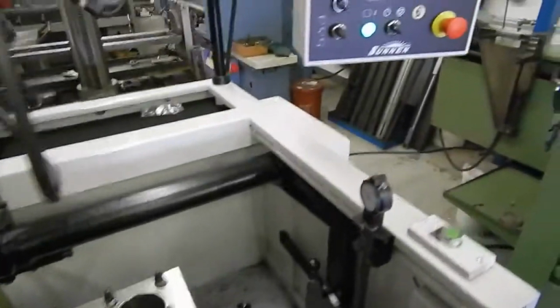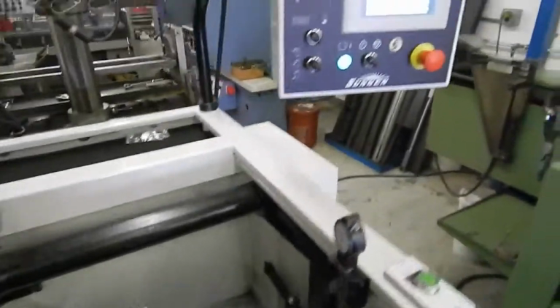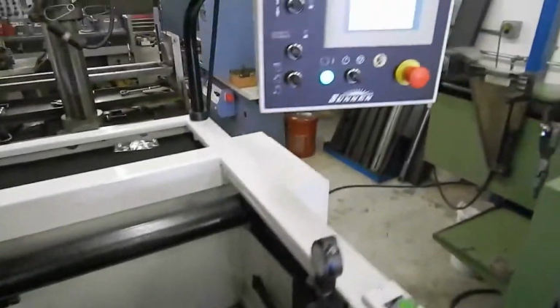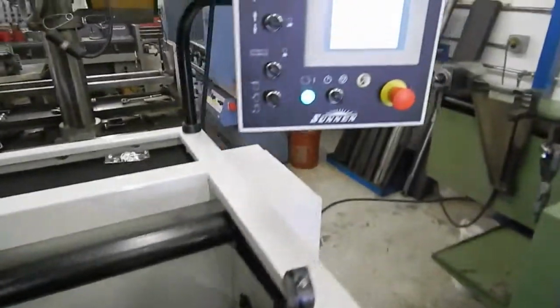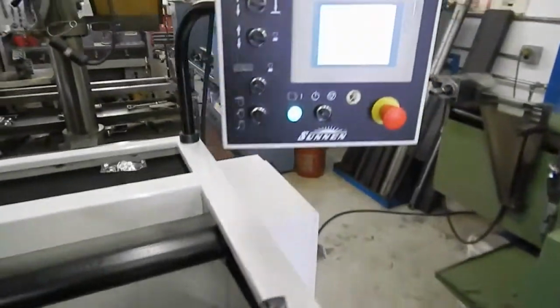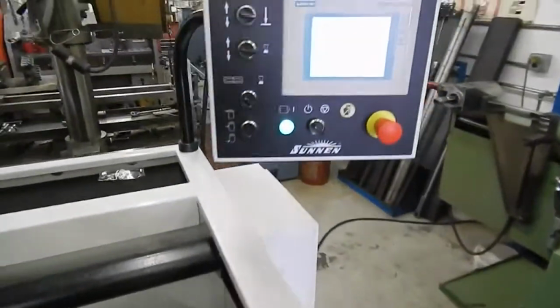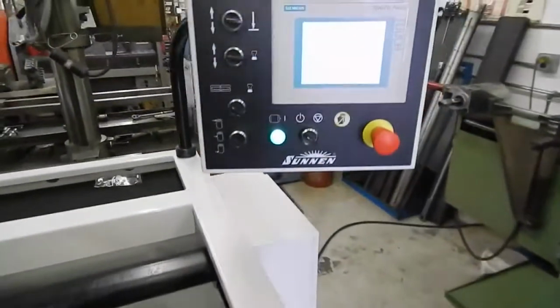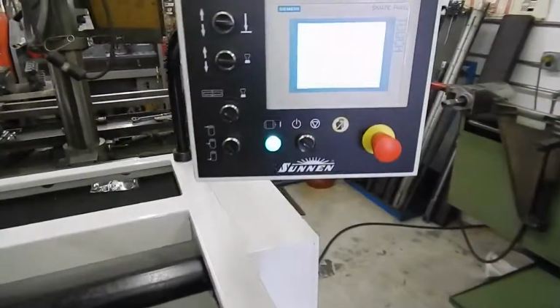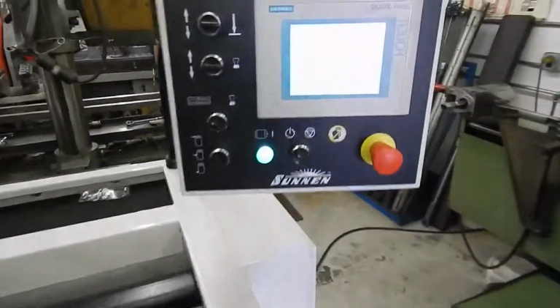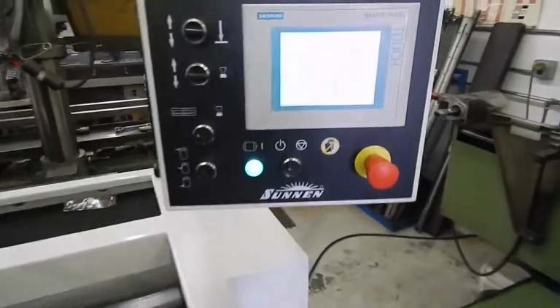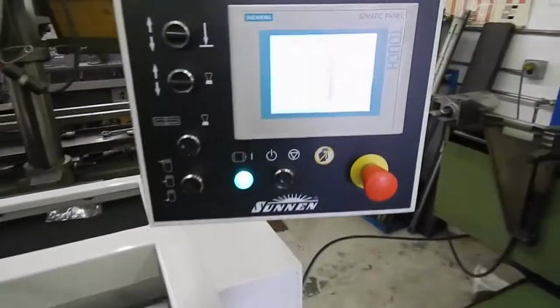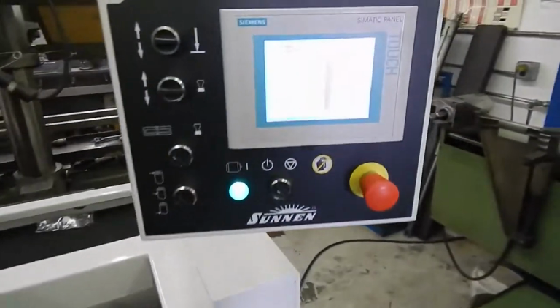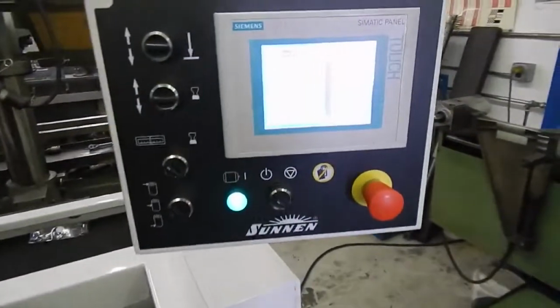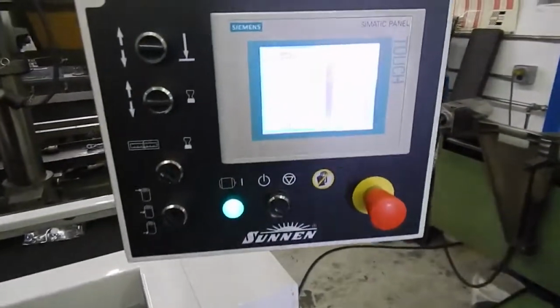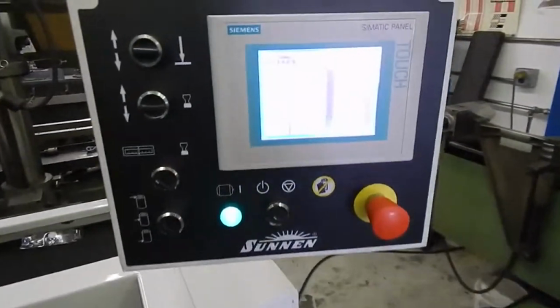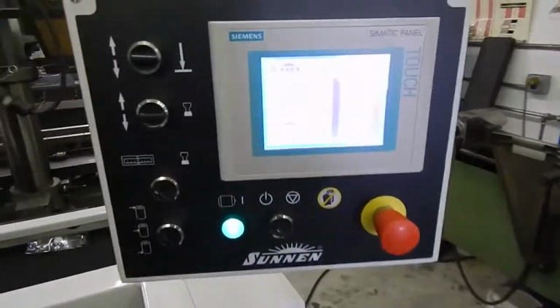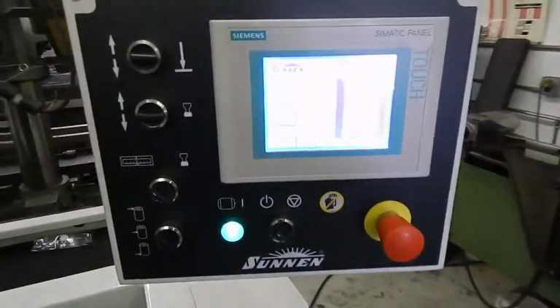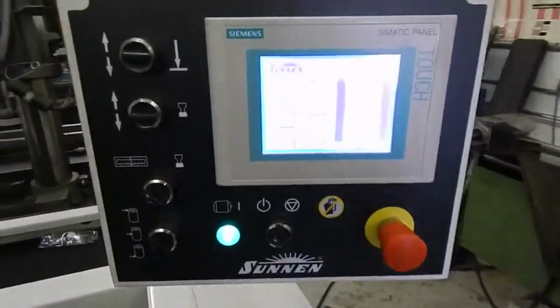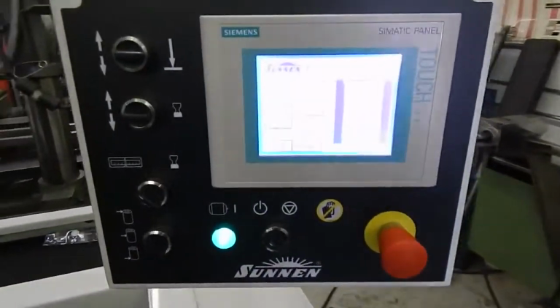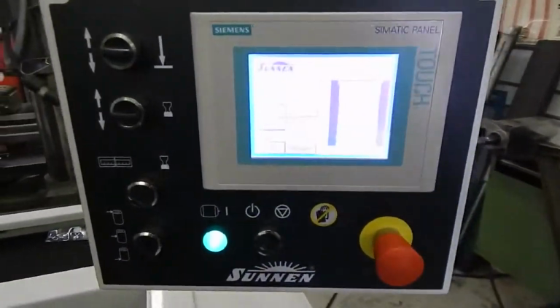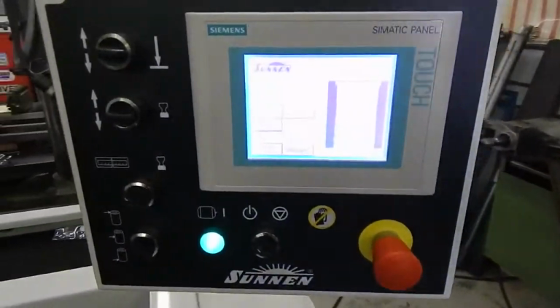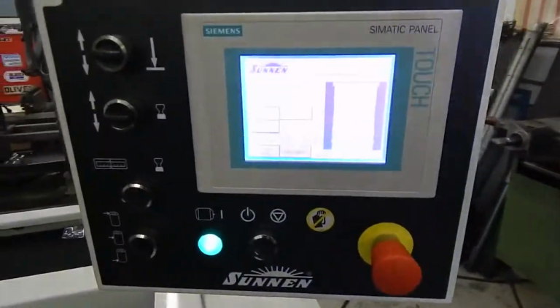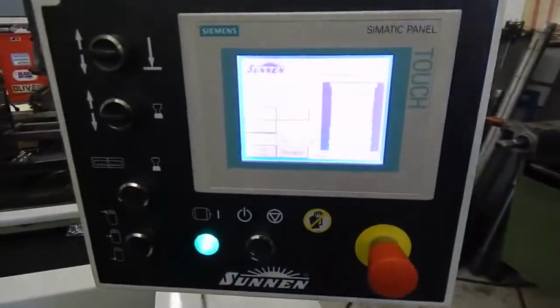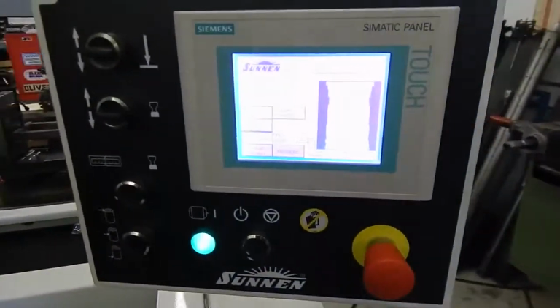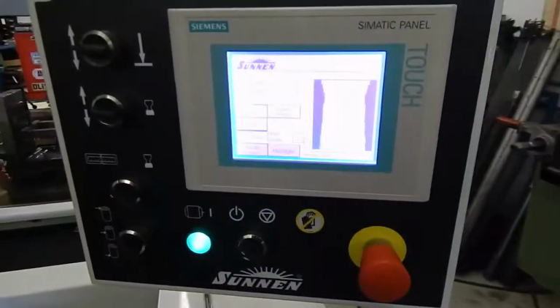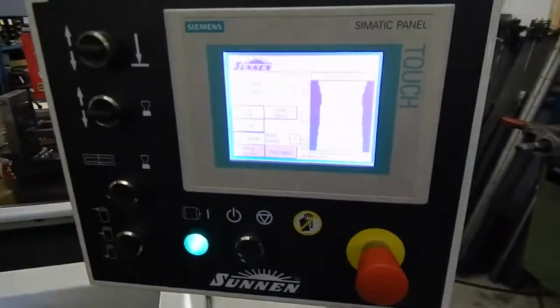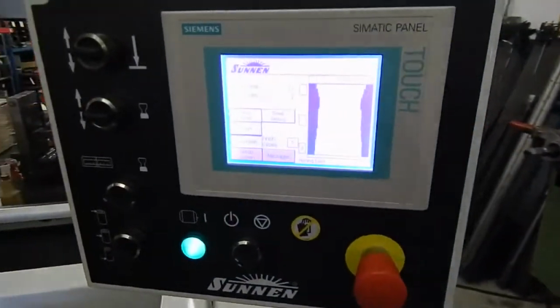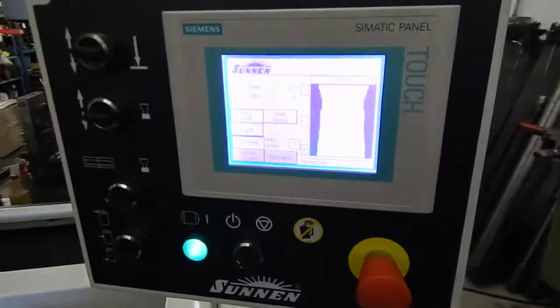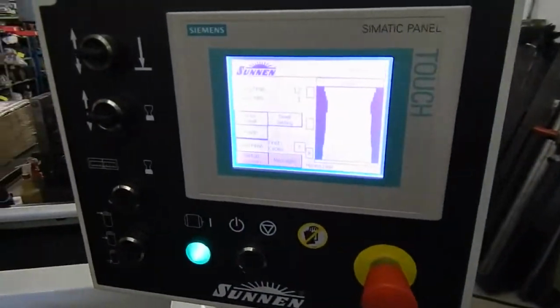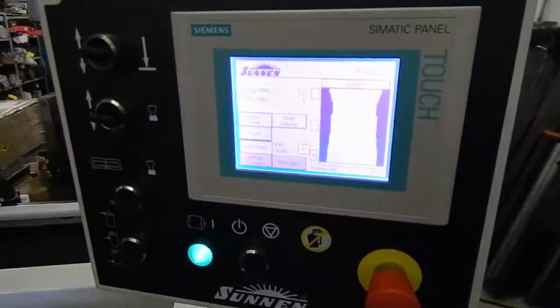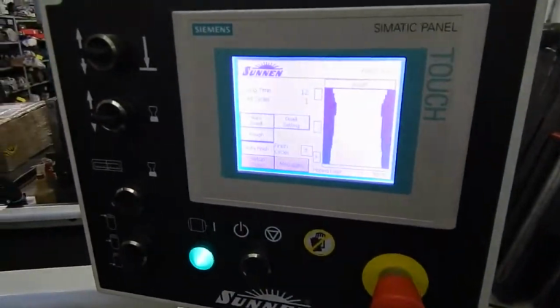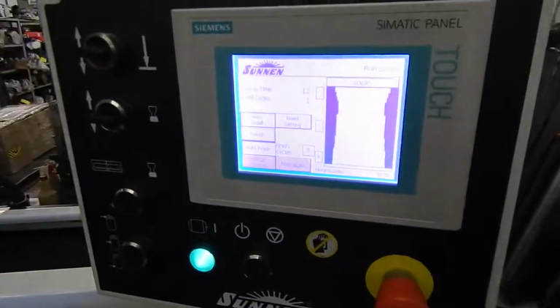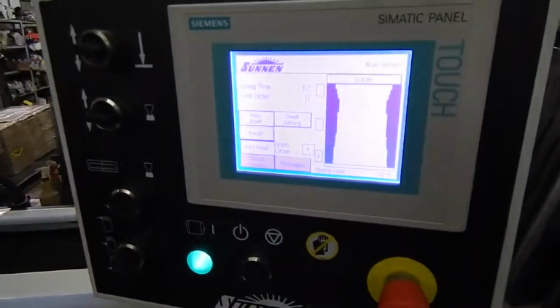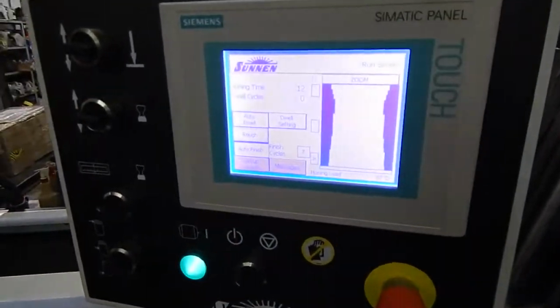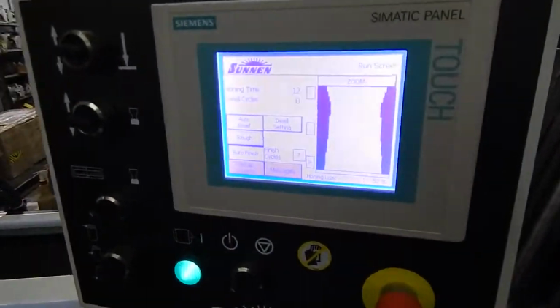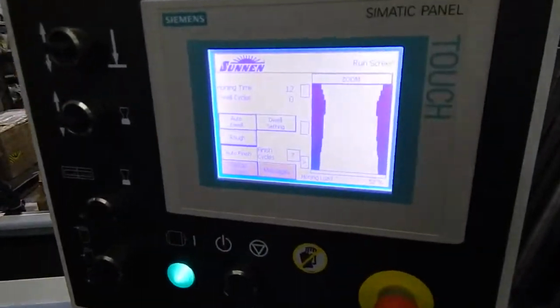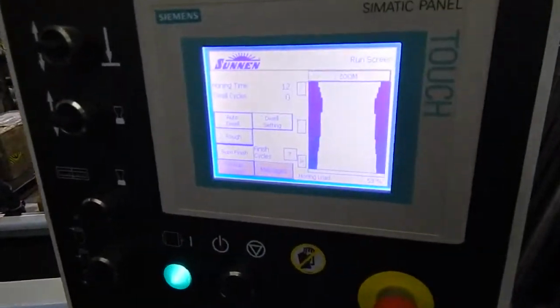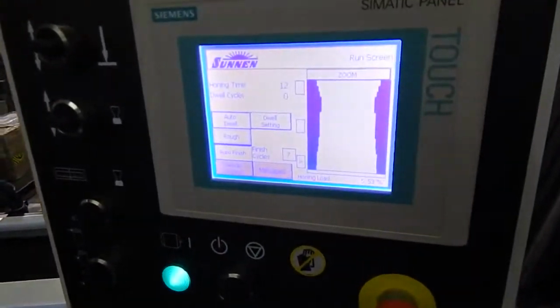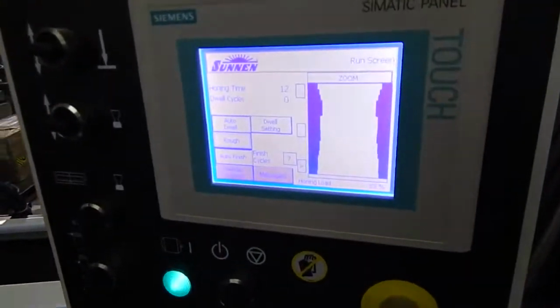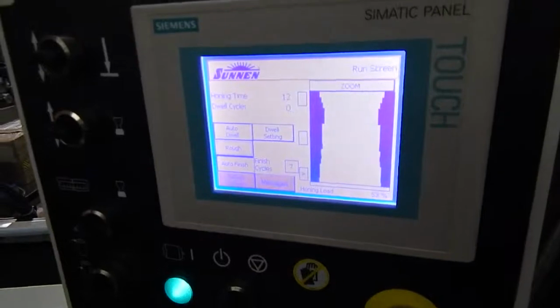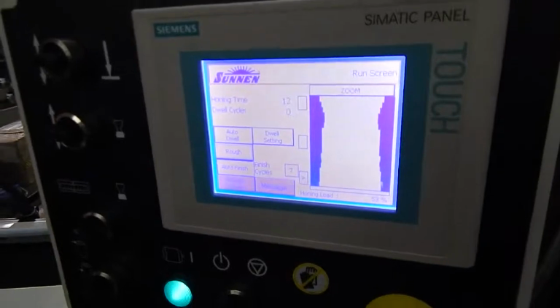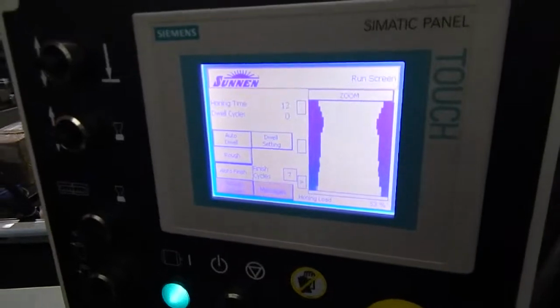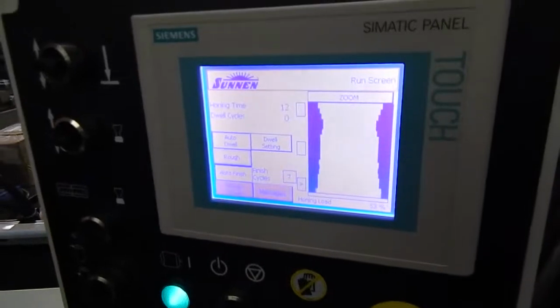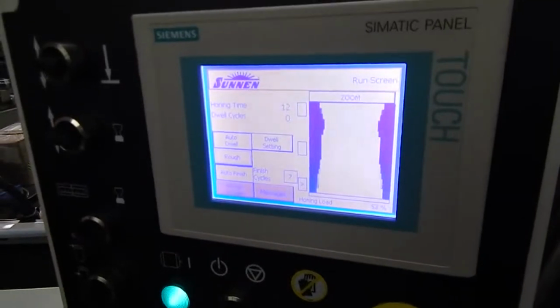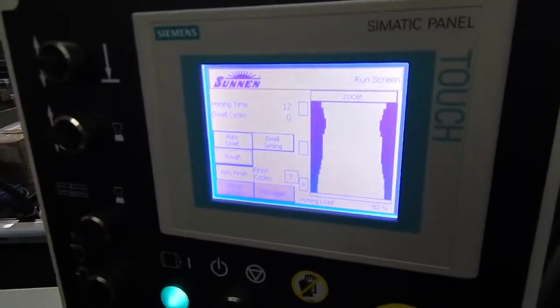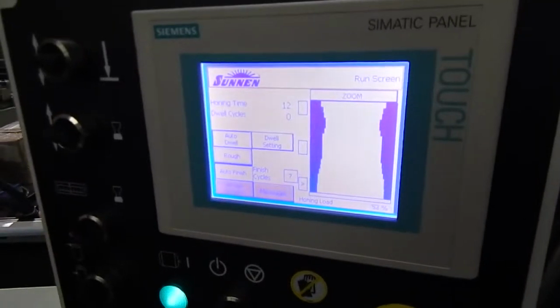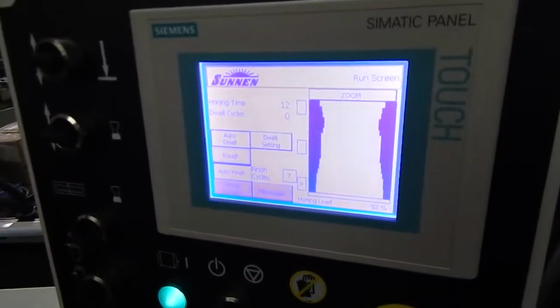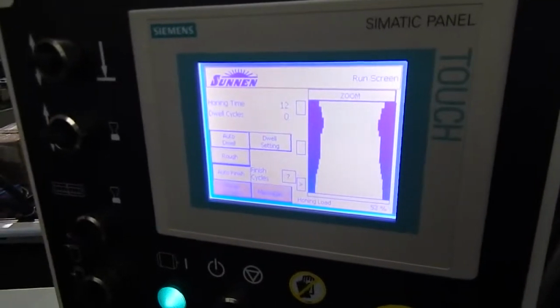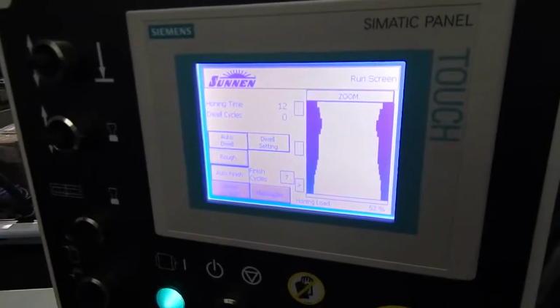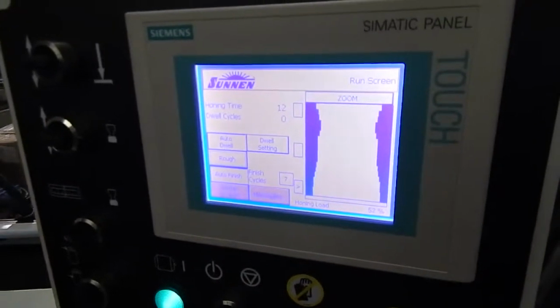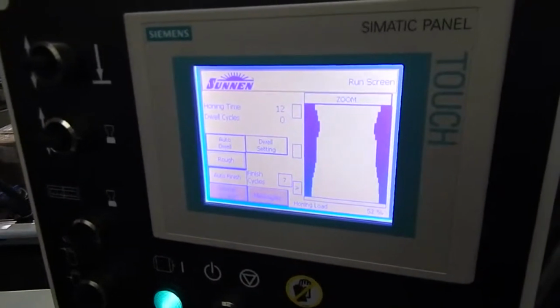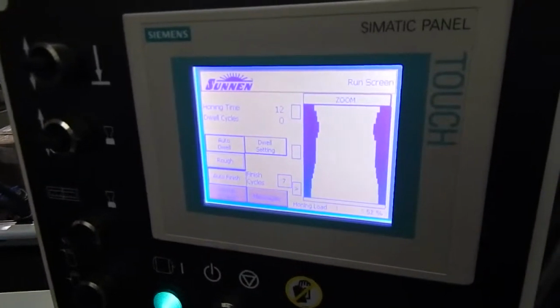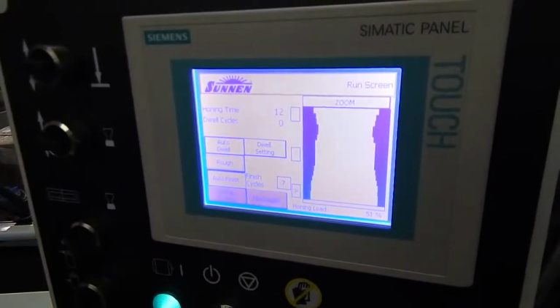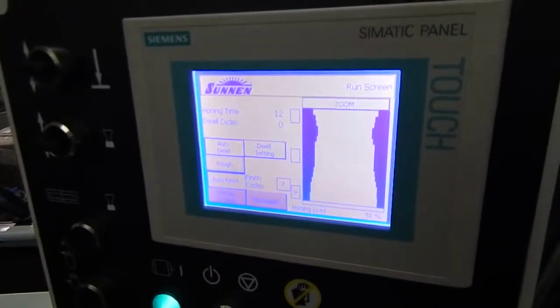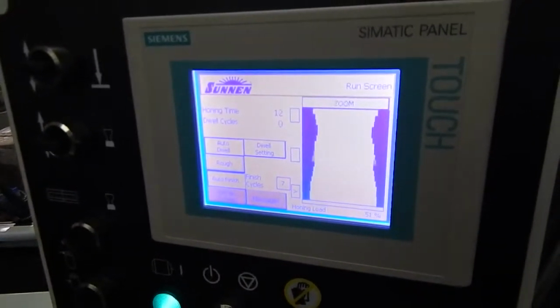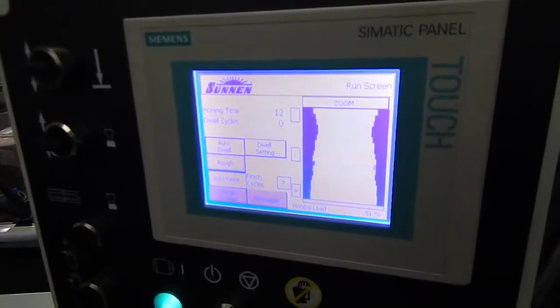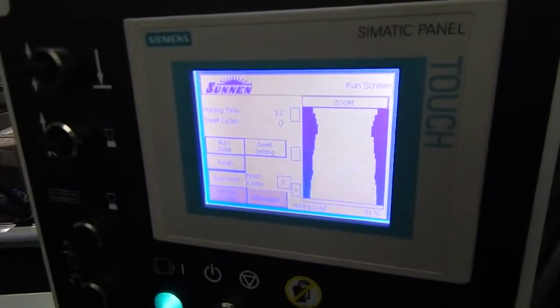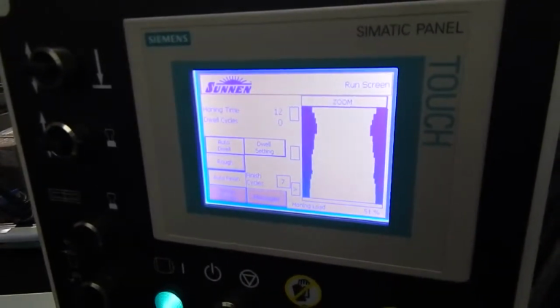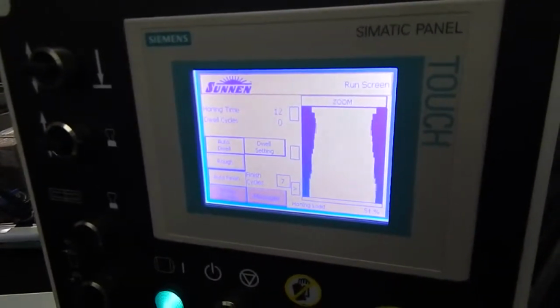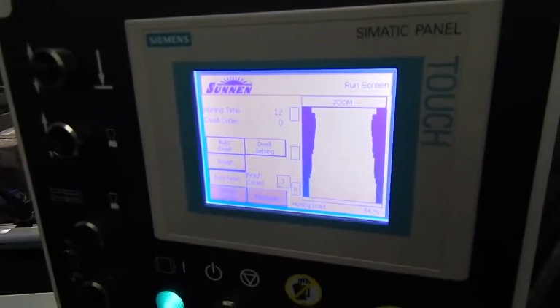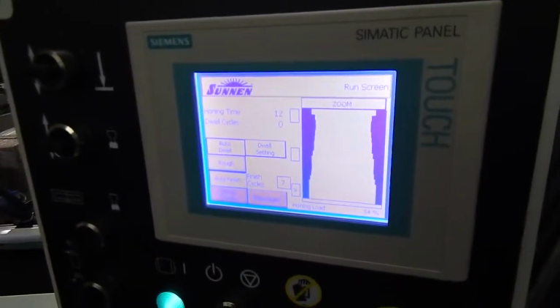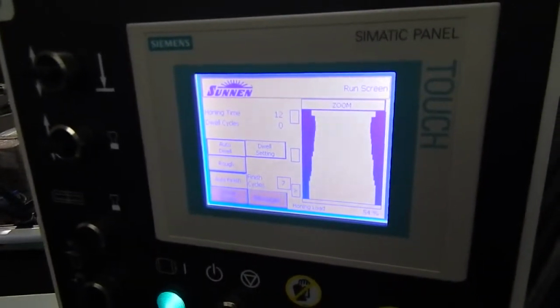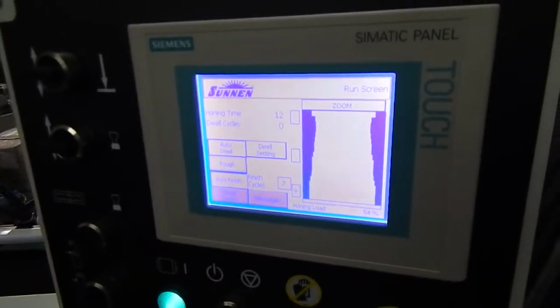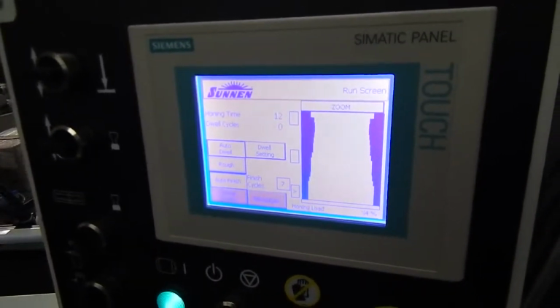Let me read this screen if we can see it. We've got the back door open today, so you'll see it there. That's the cylinder.